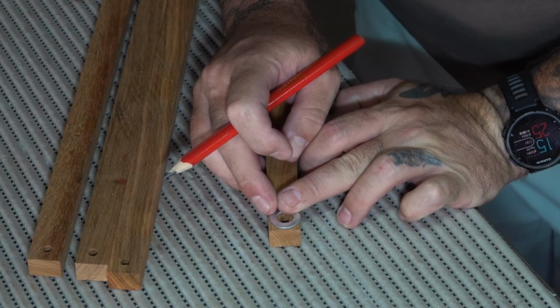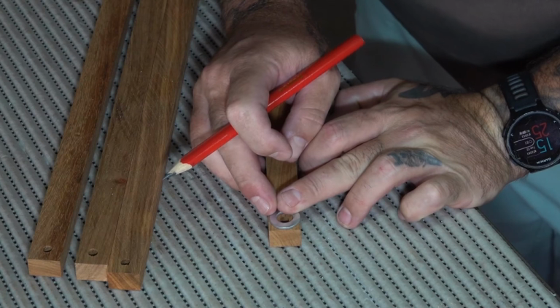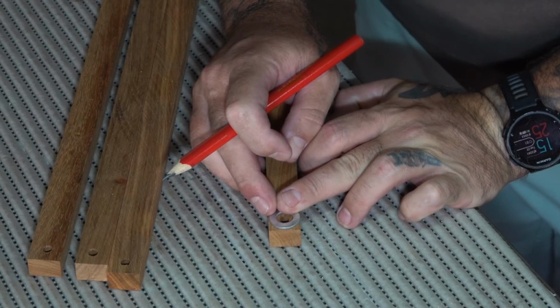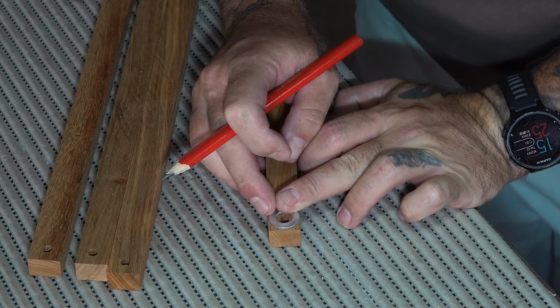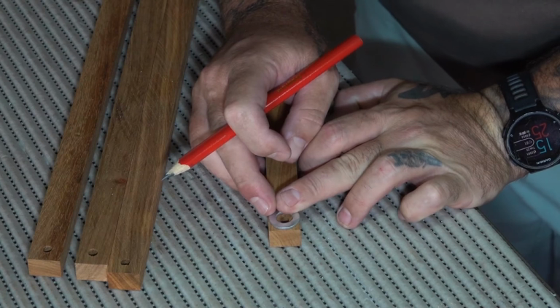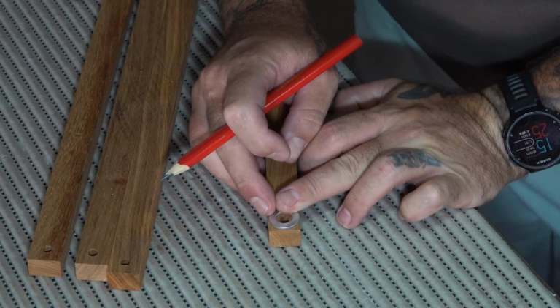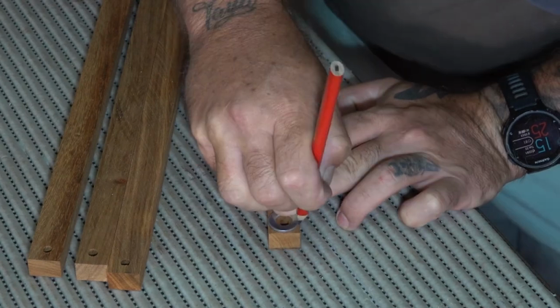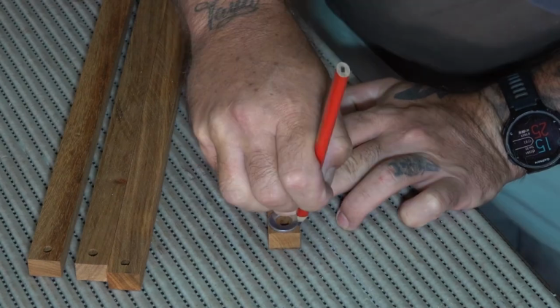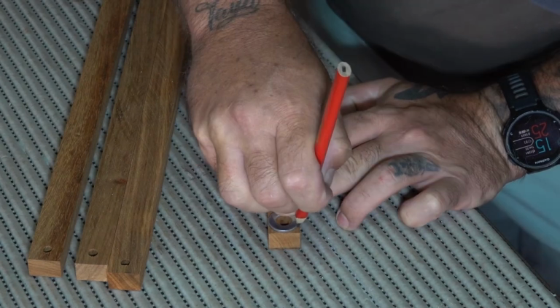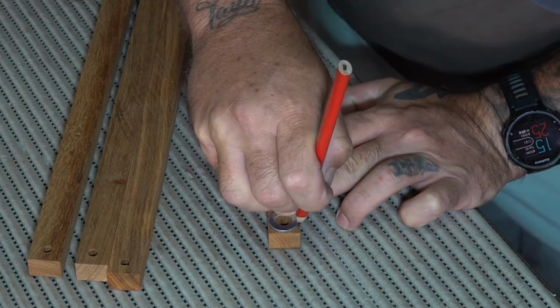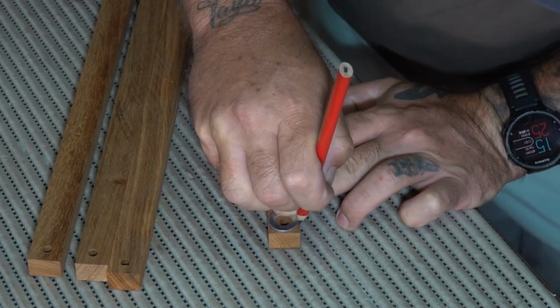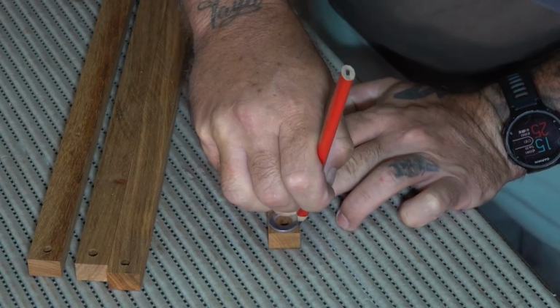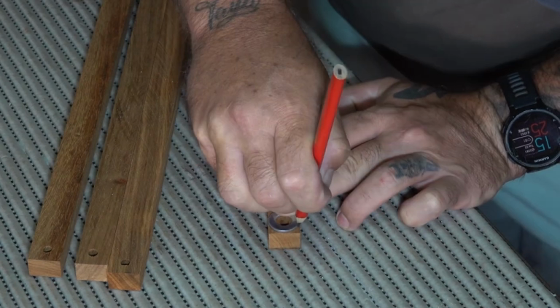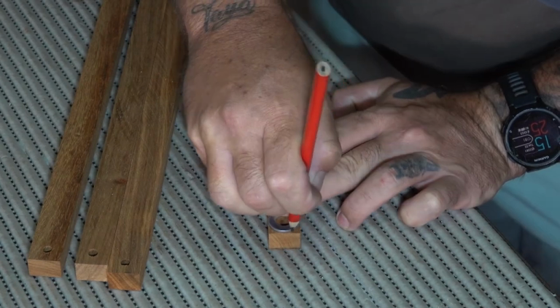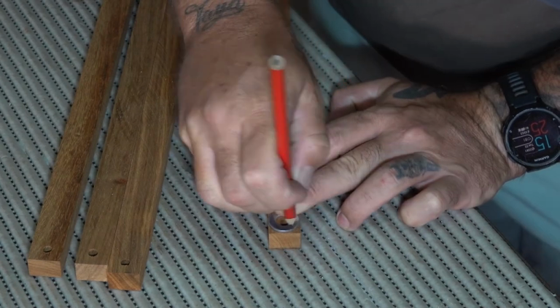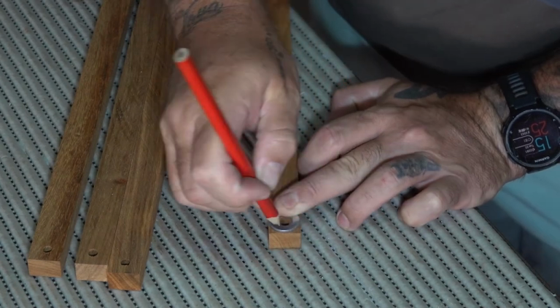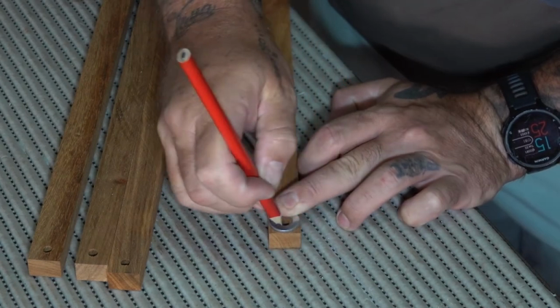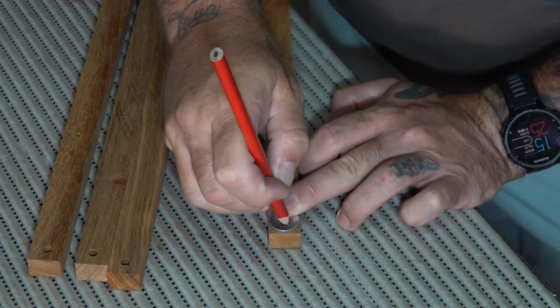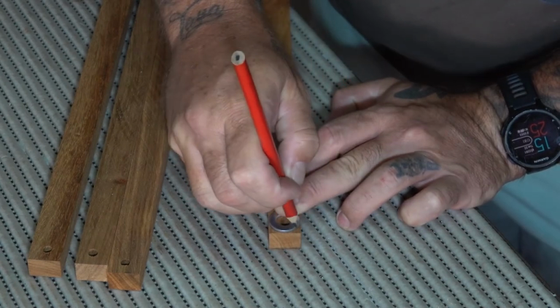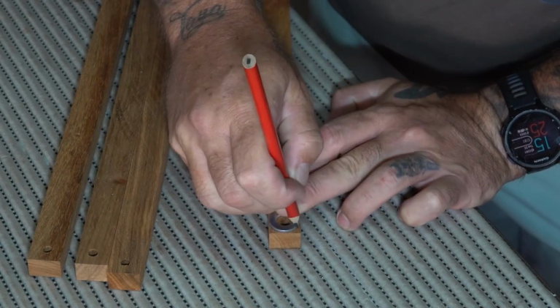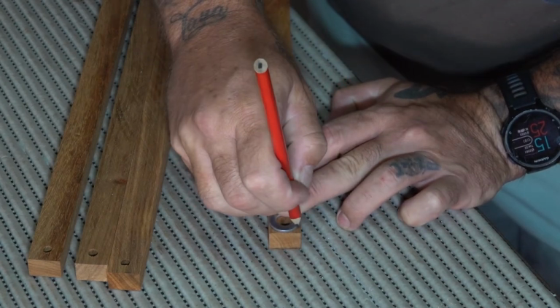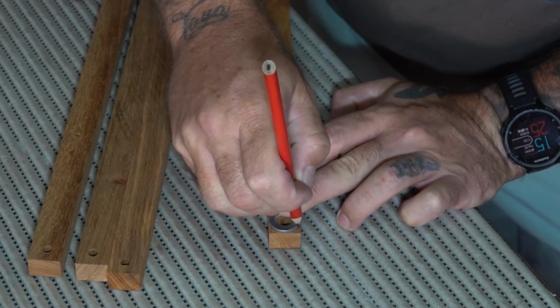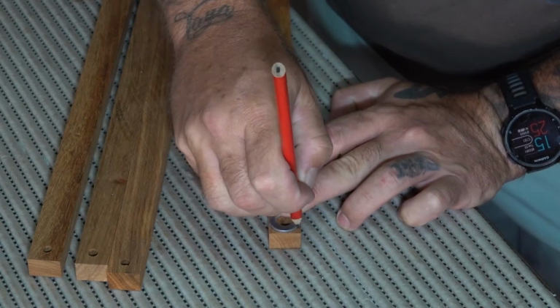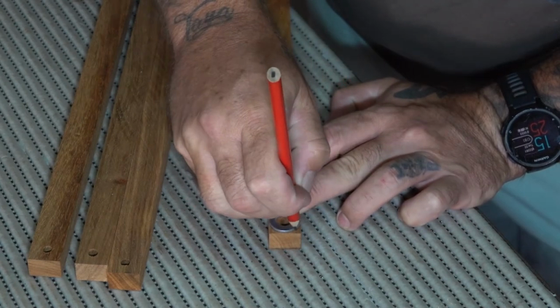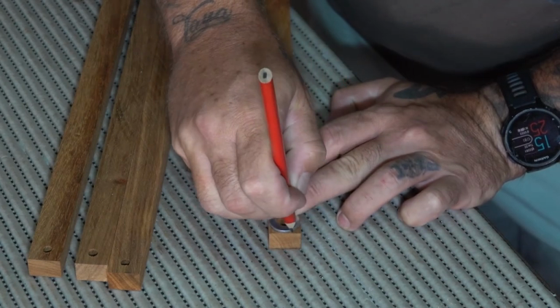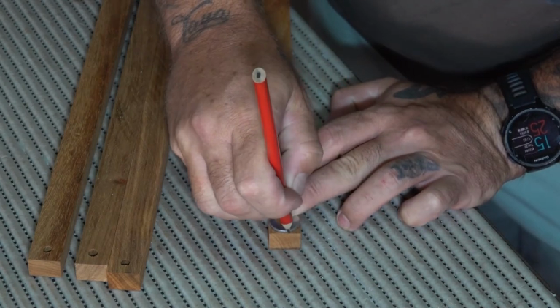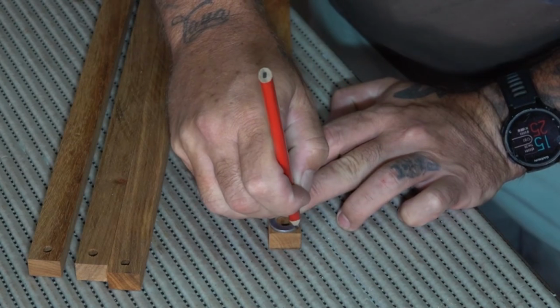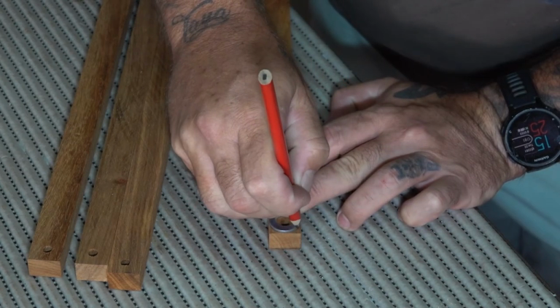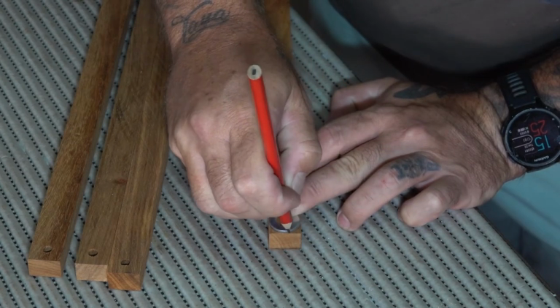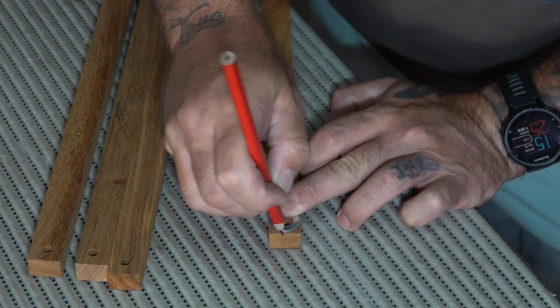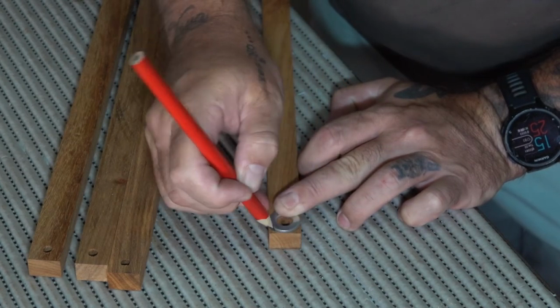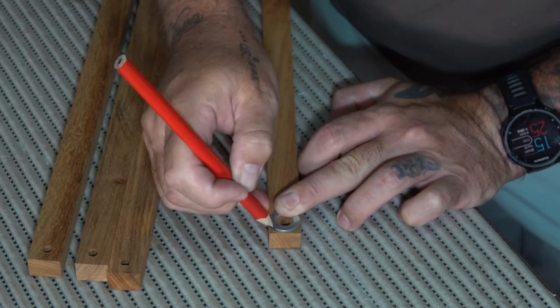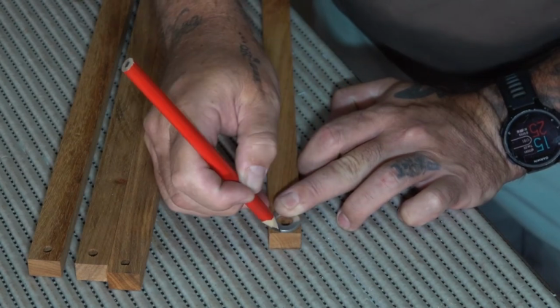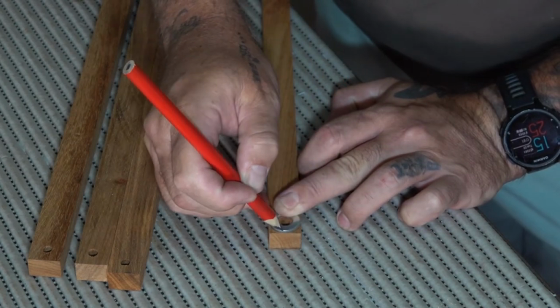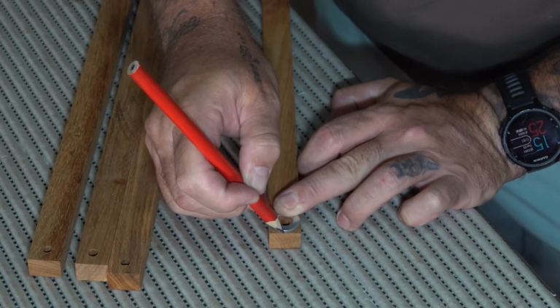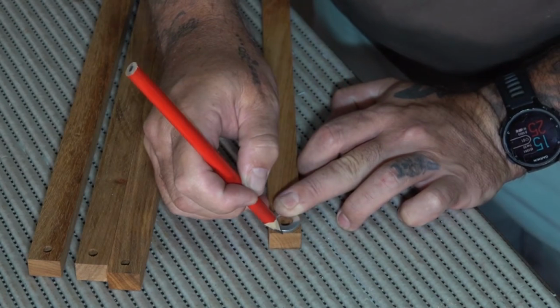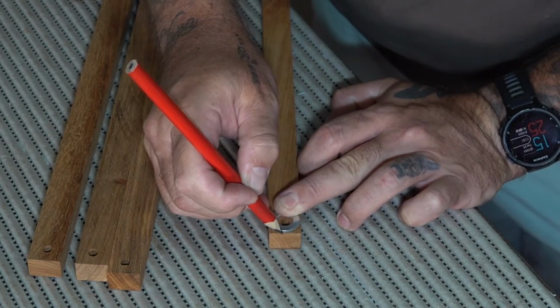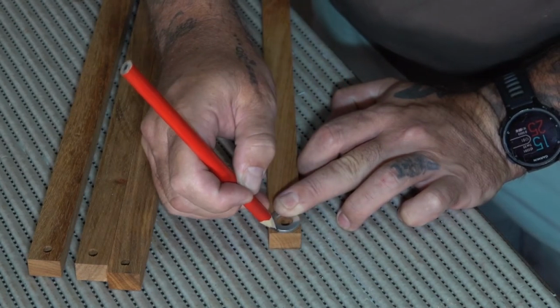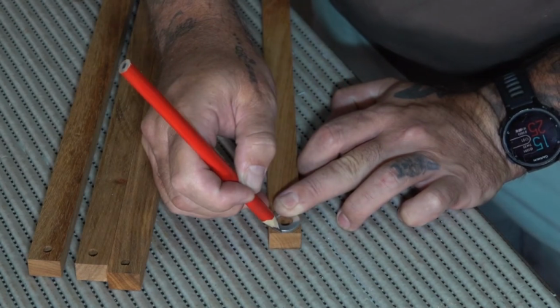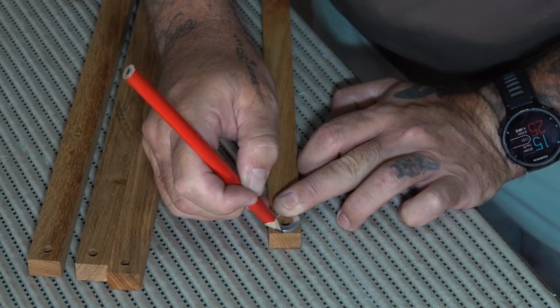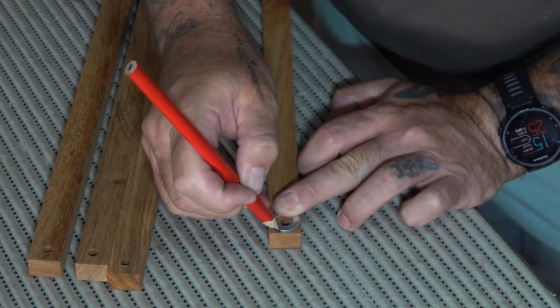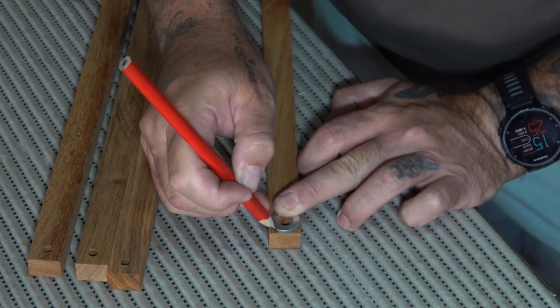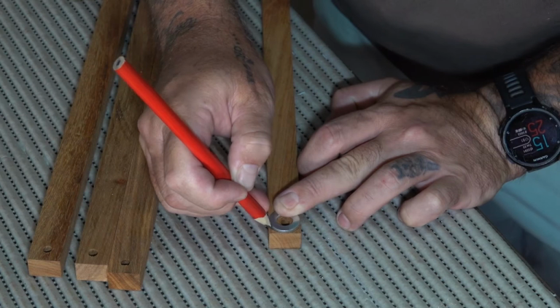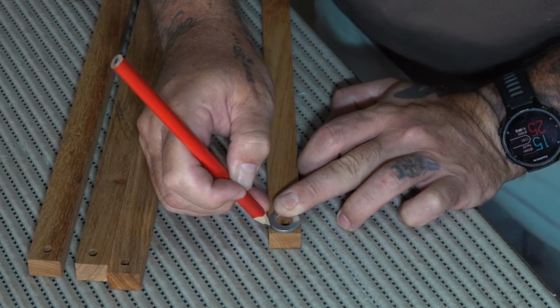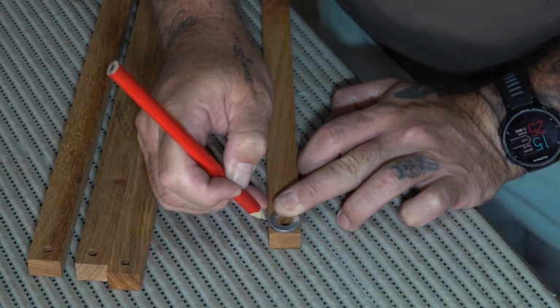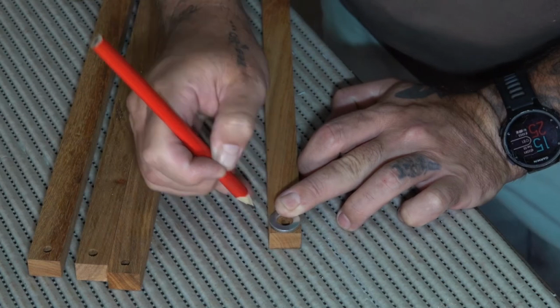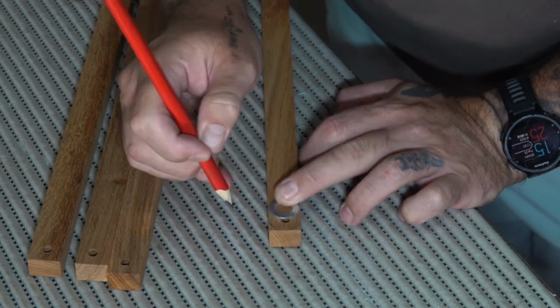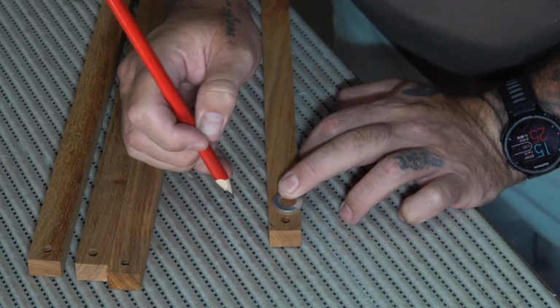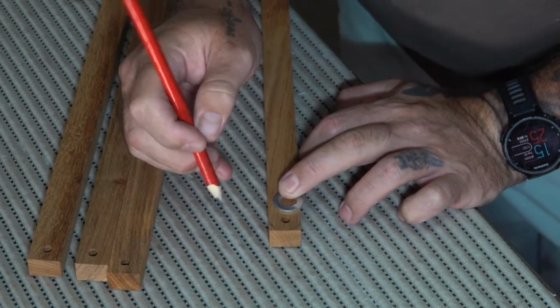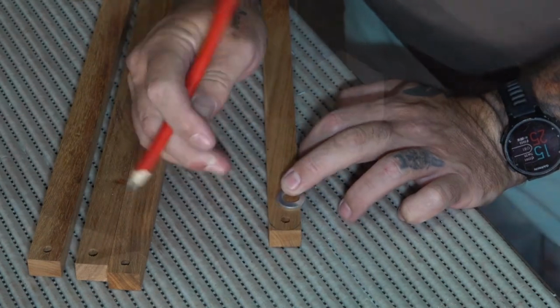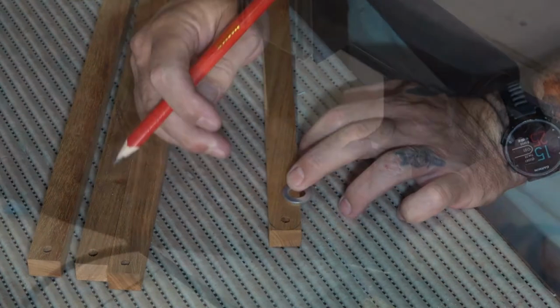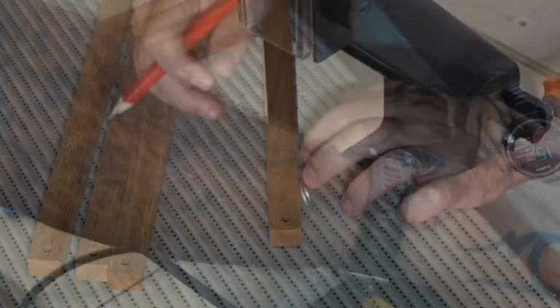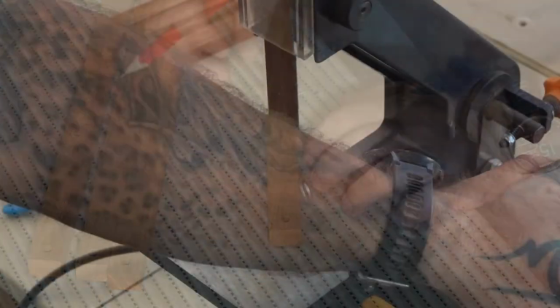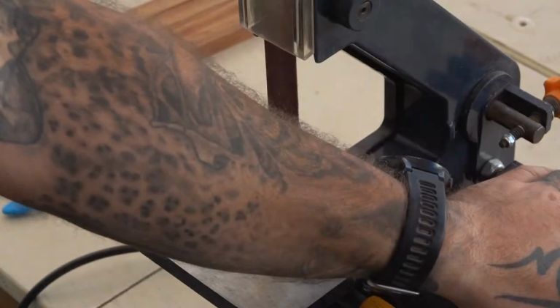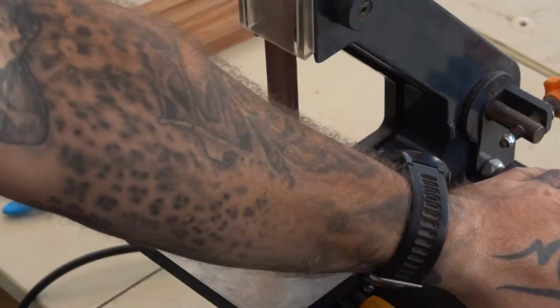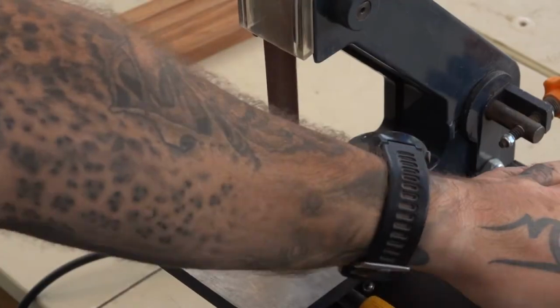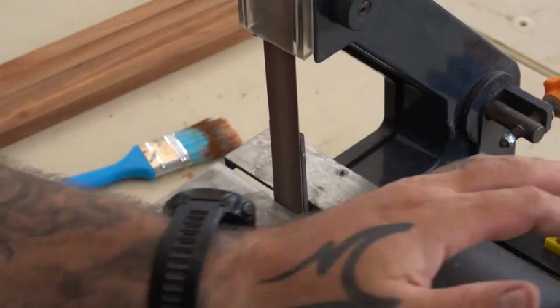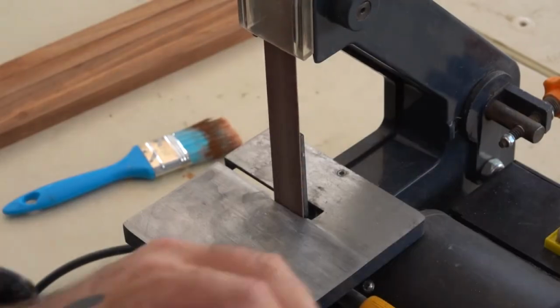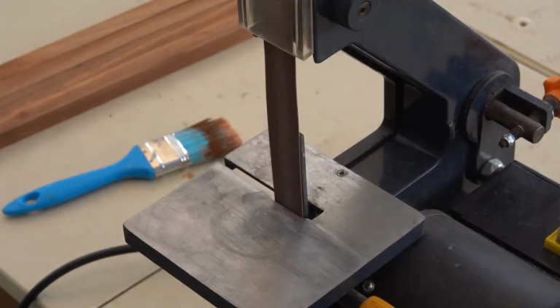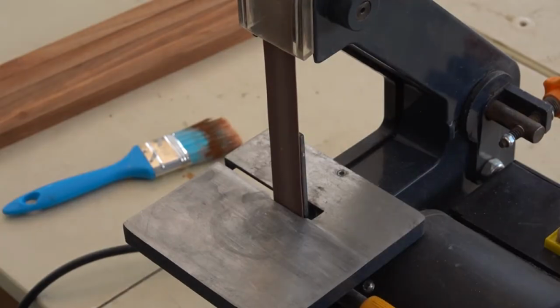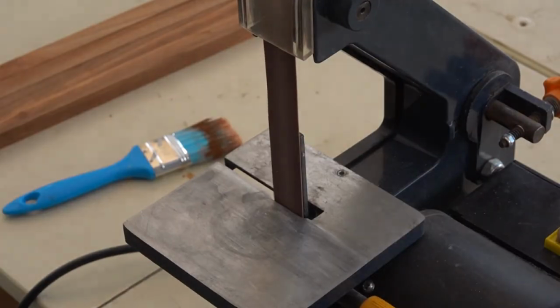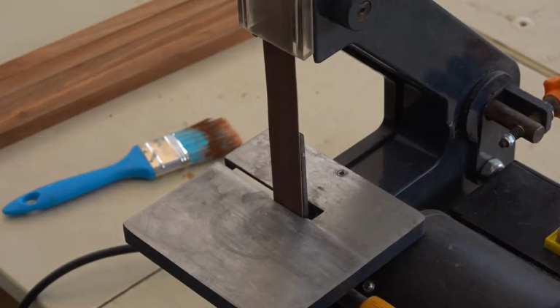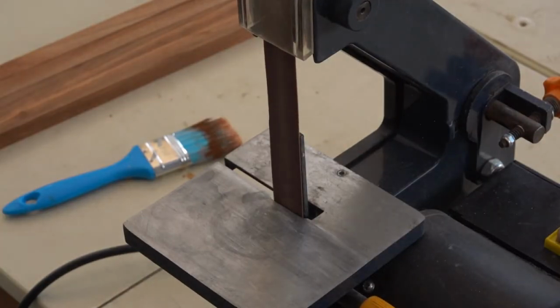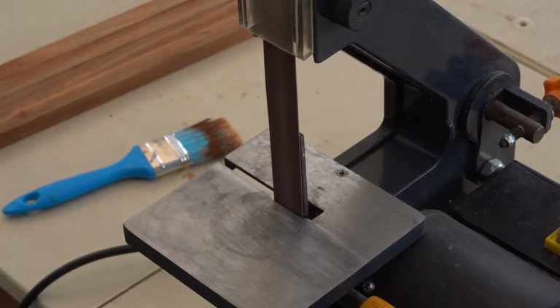Here I'm just using a washer to mark a radius on the ends of each of these pieces, and then I went over to the belt sander to round them all off.